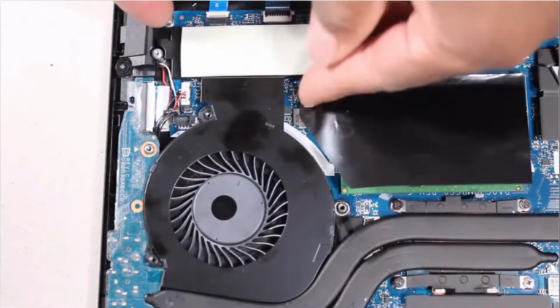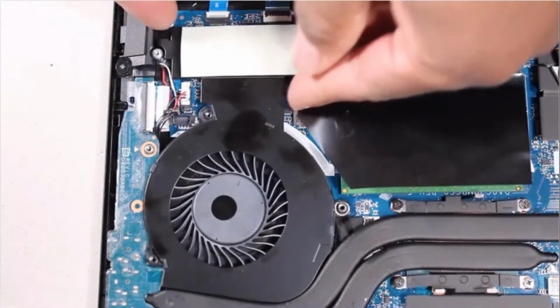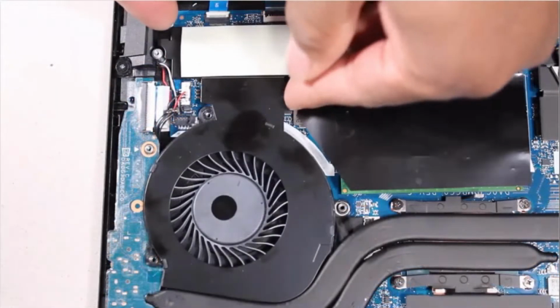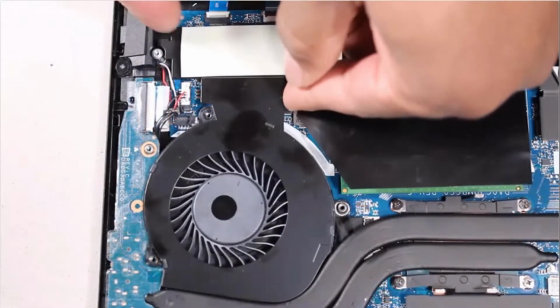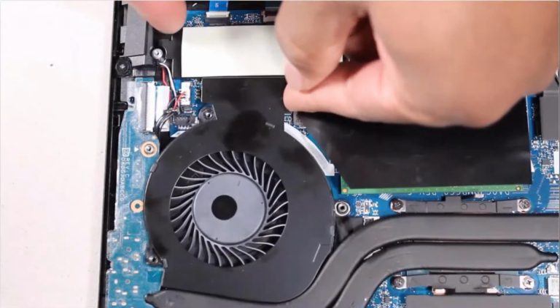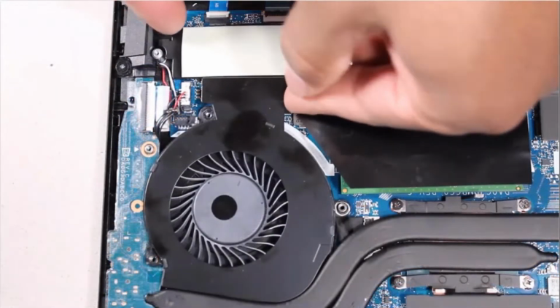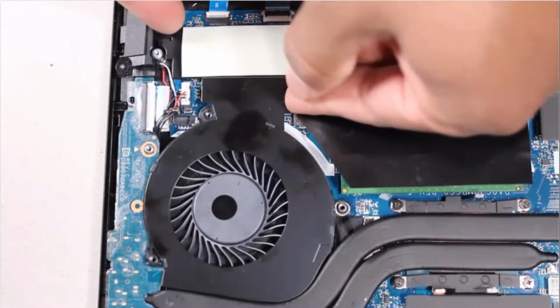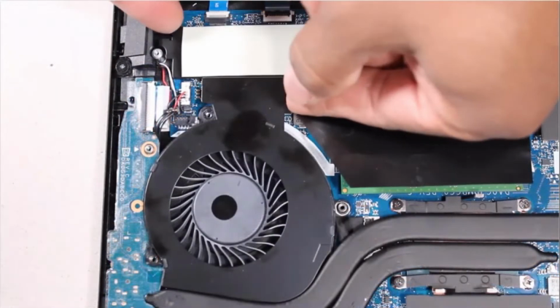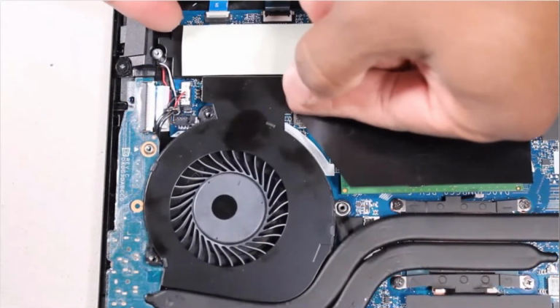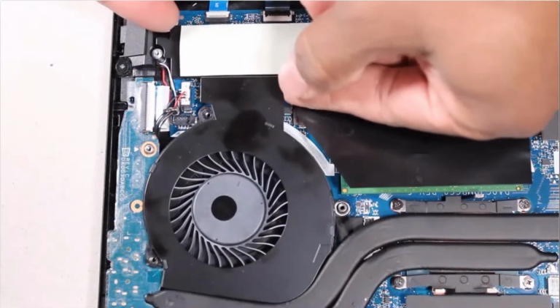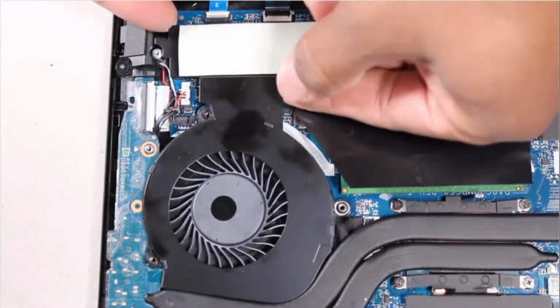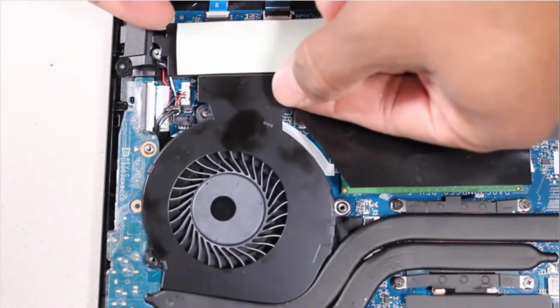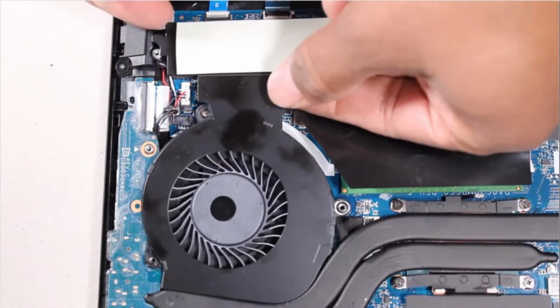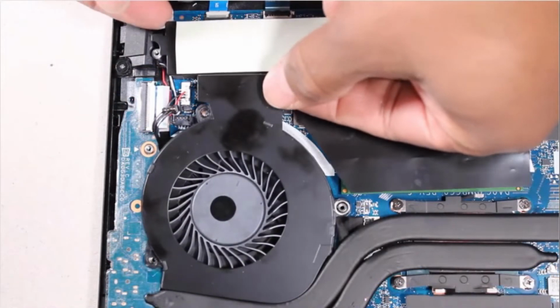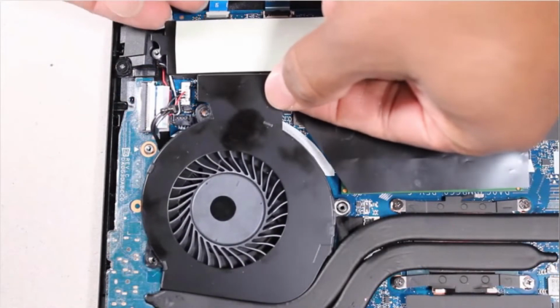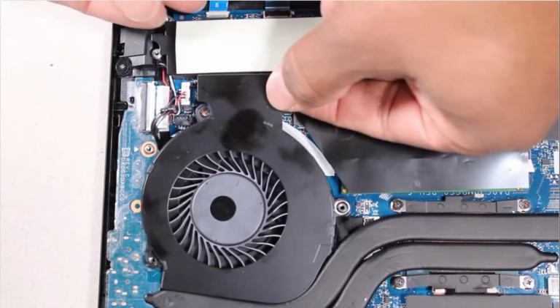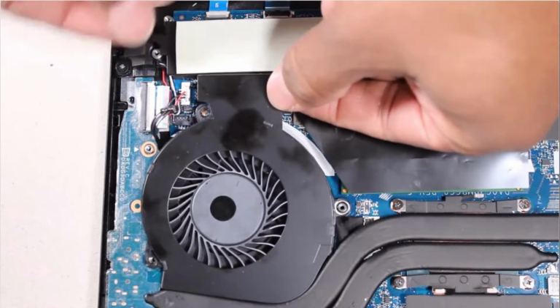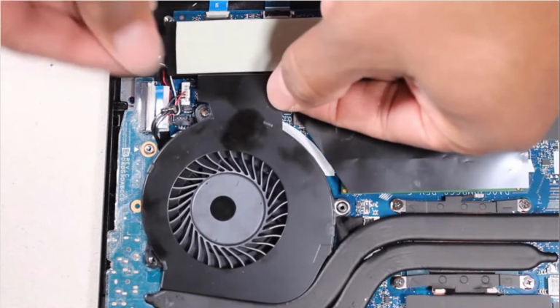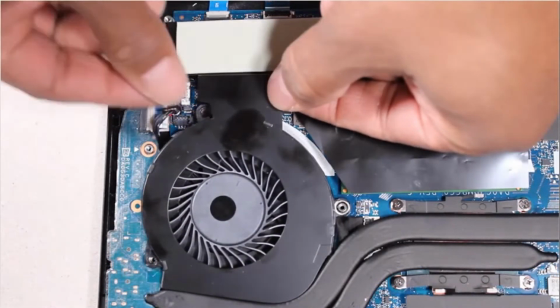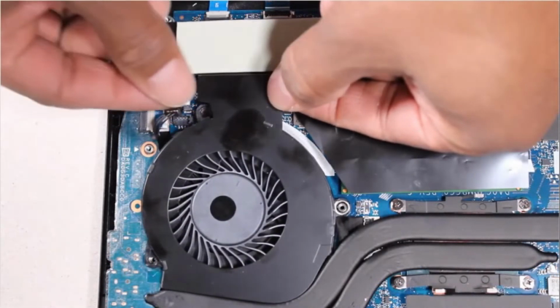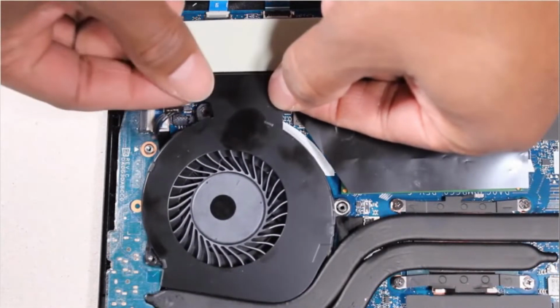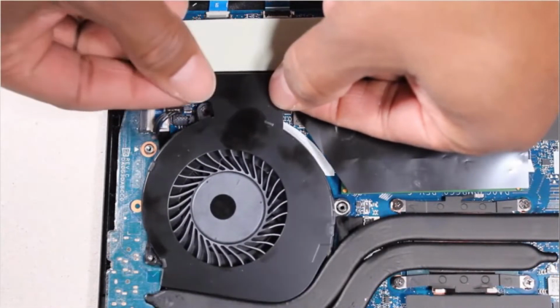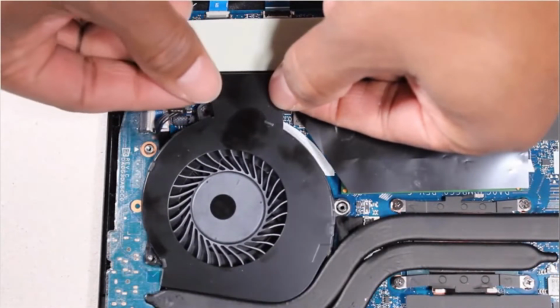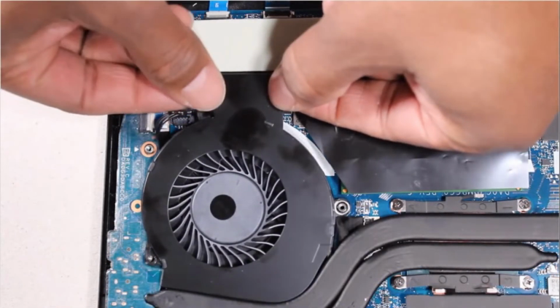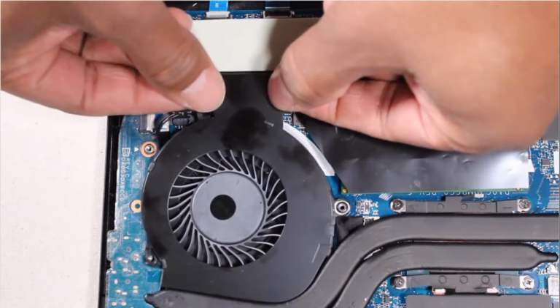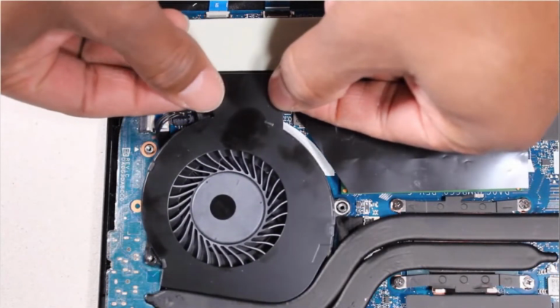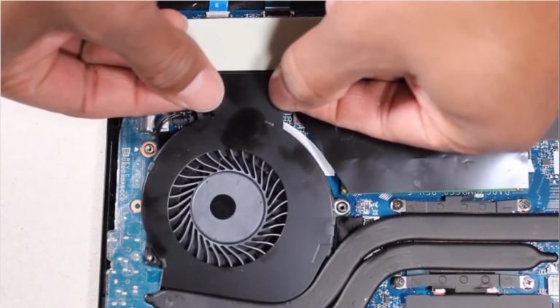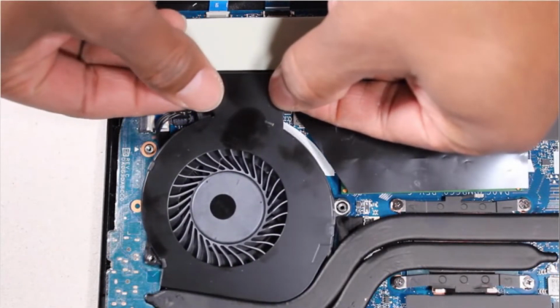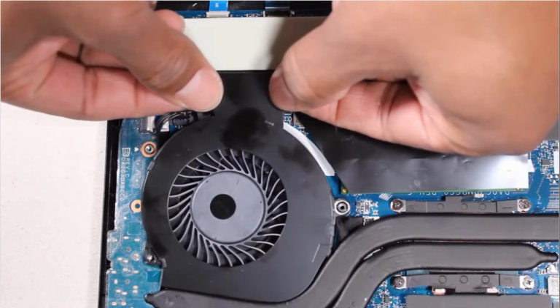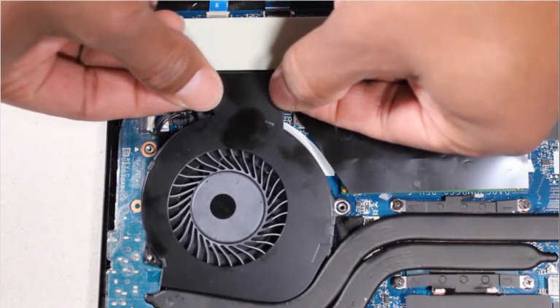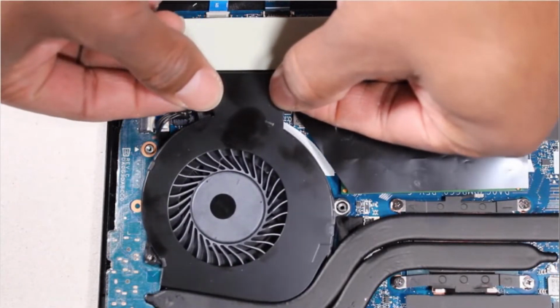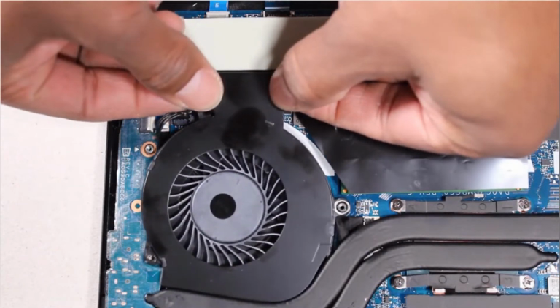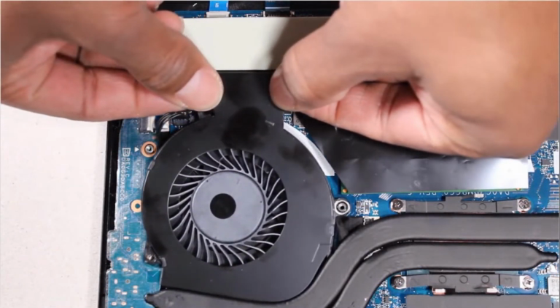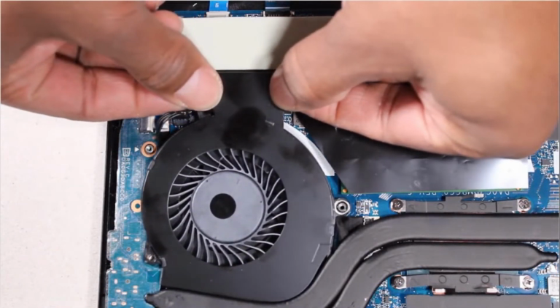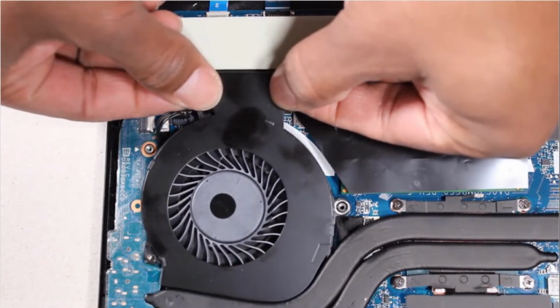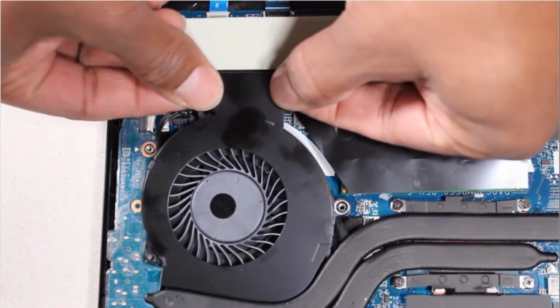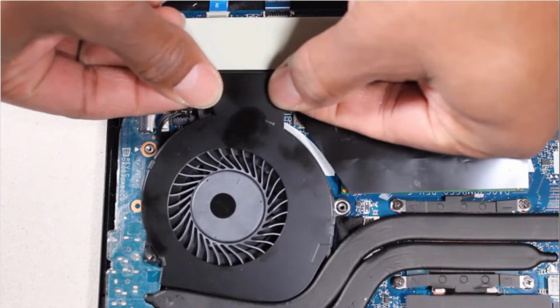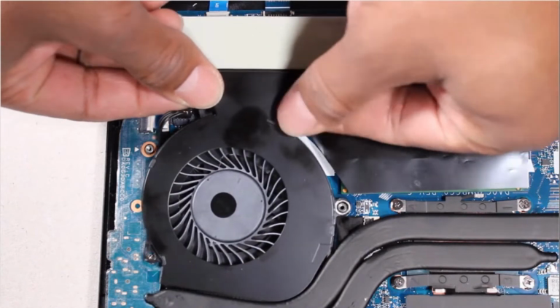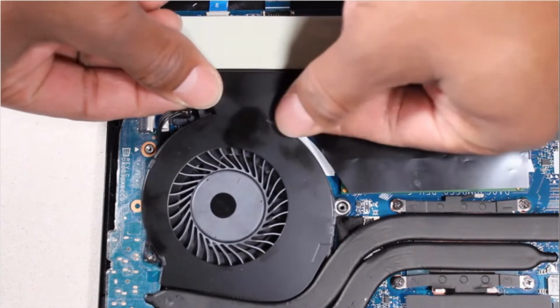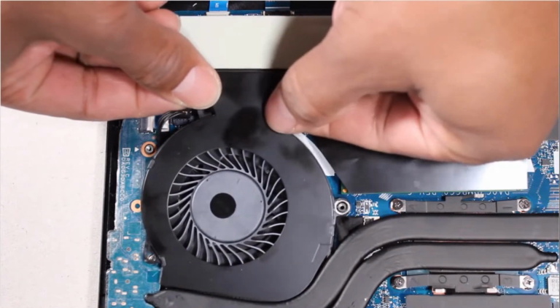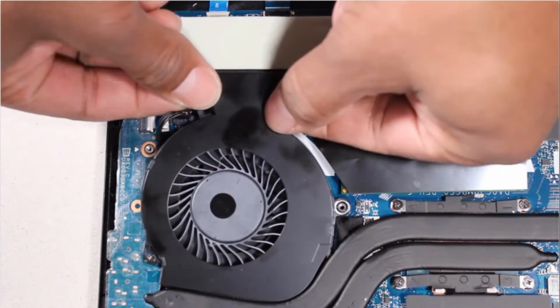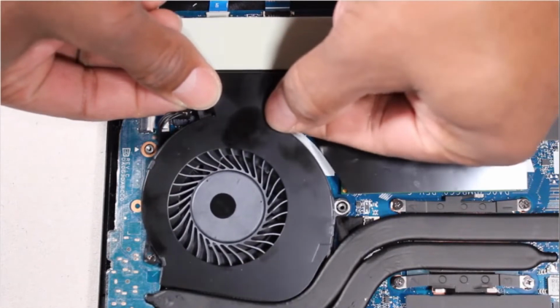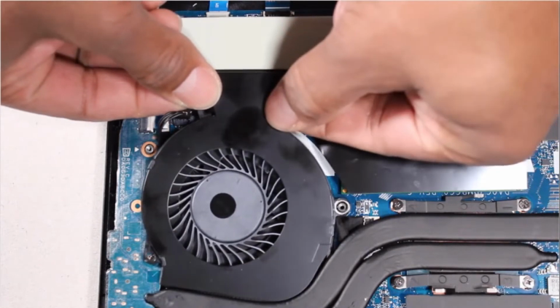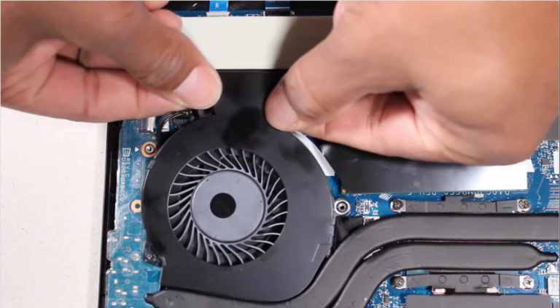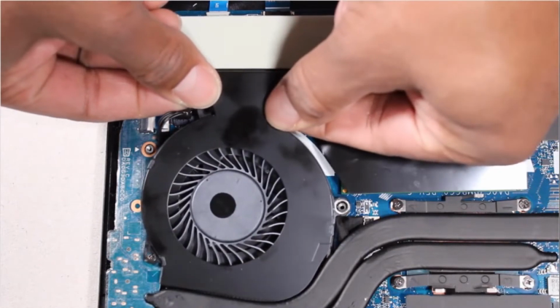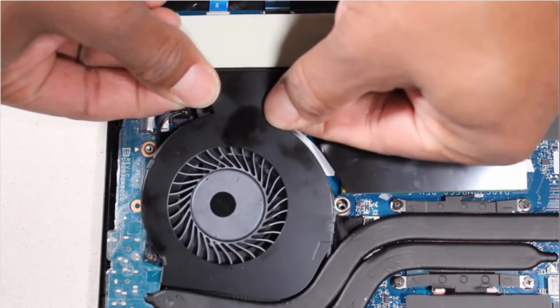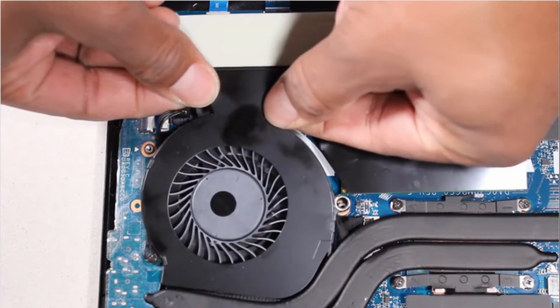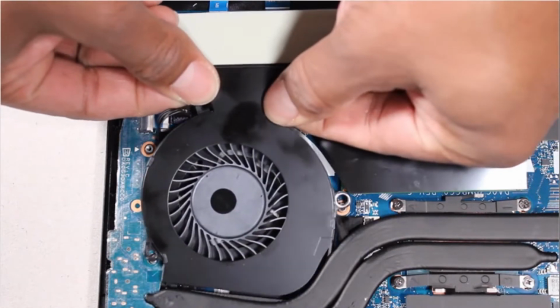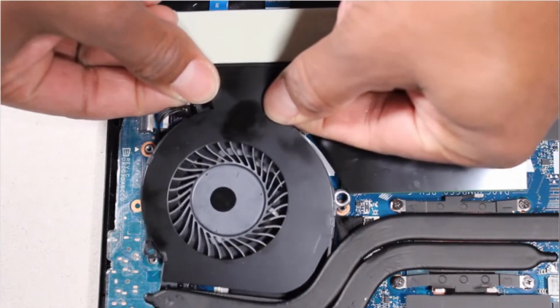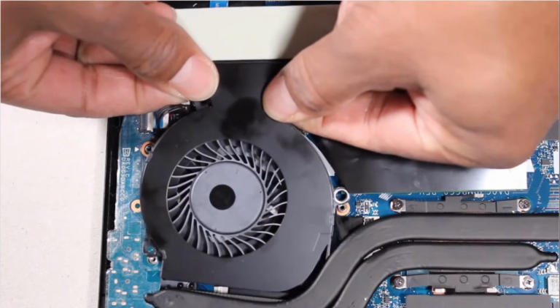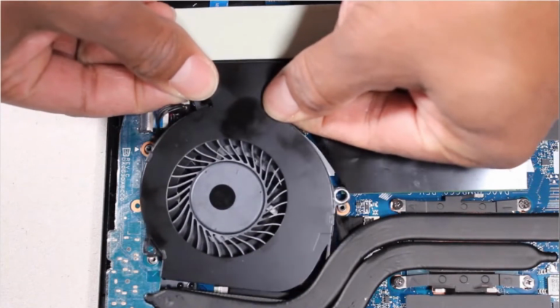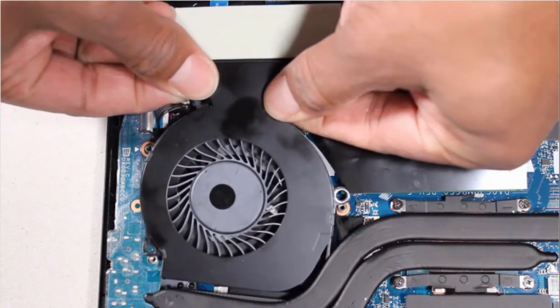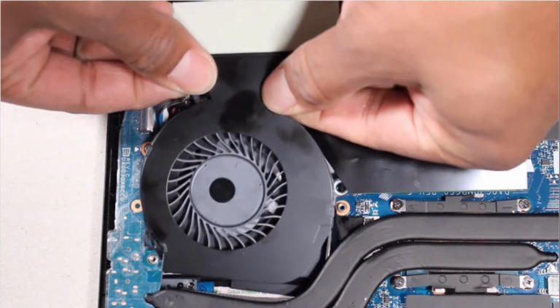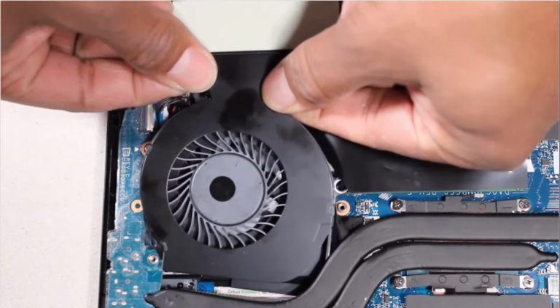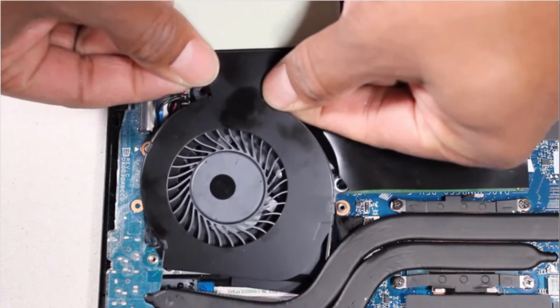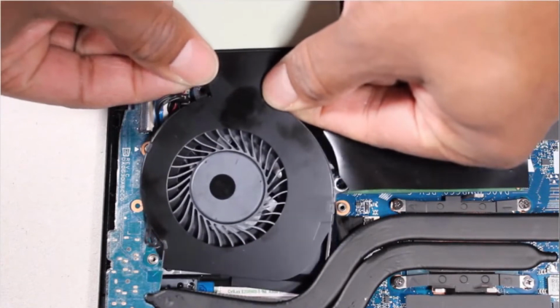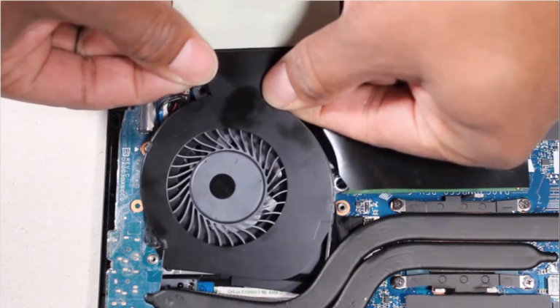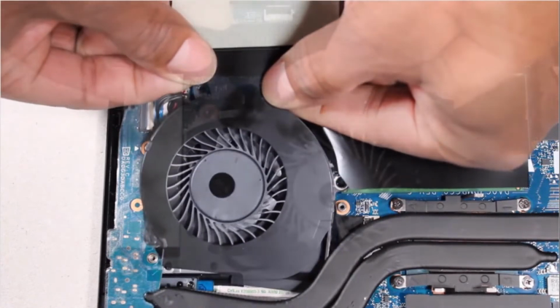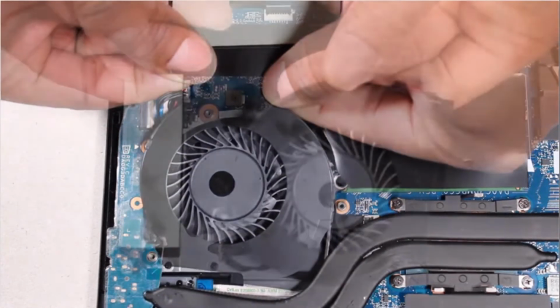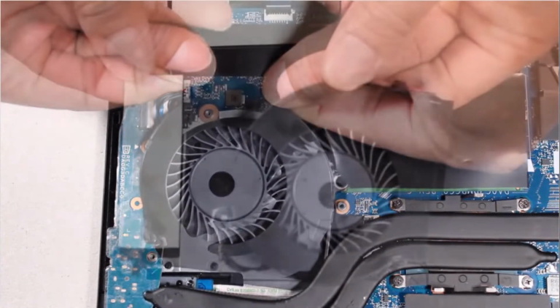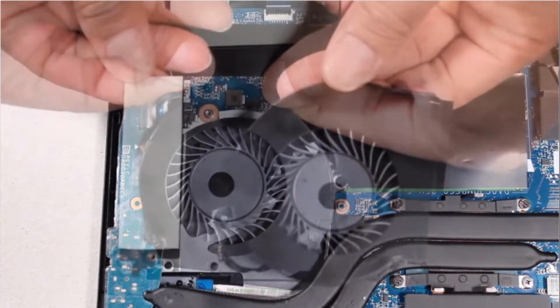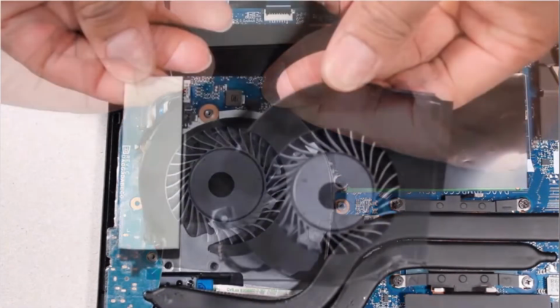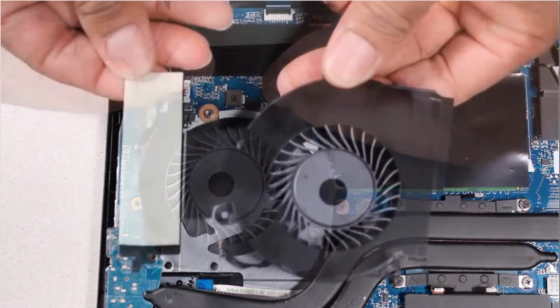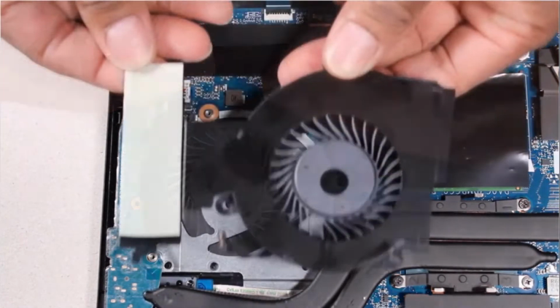Lift the fan off of the alignment pins on the top cover, slide it out from under the heat sink, and remove.